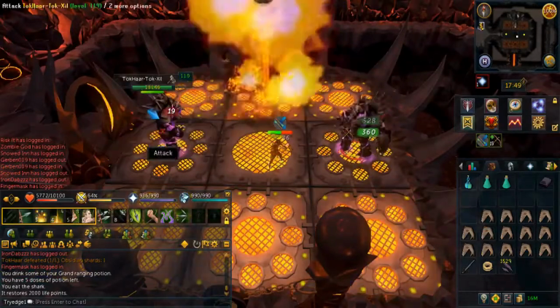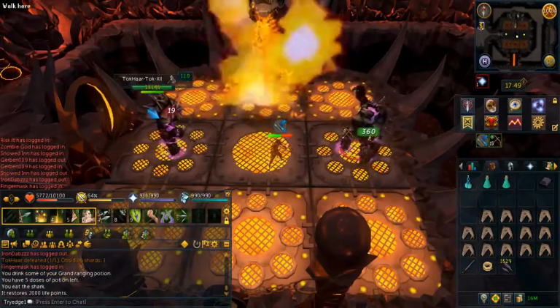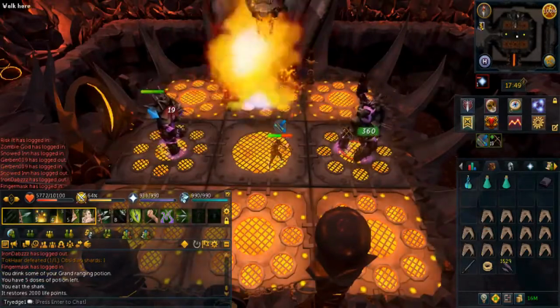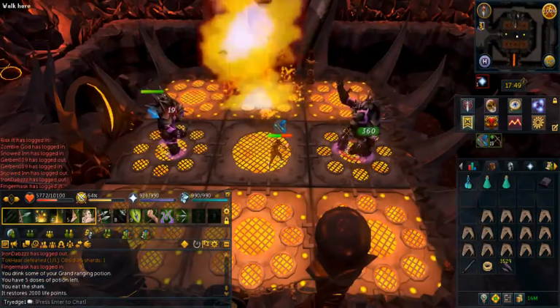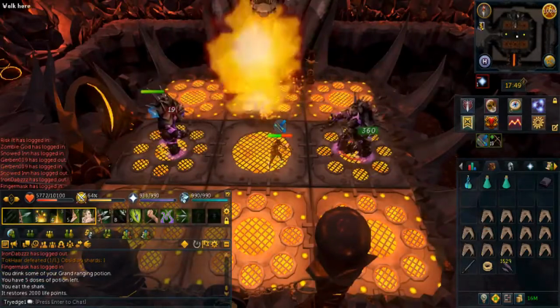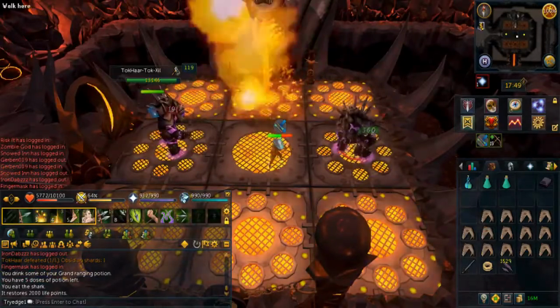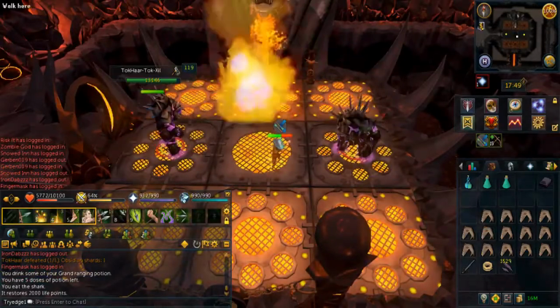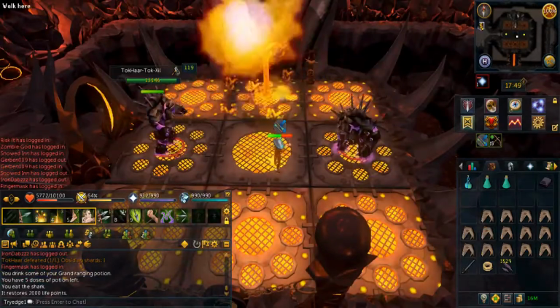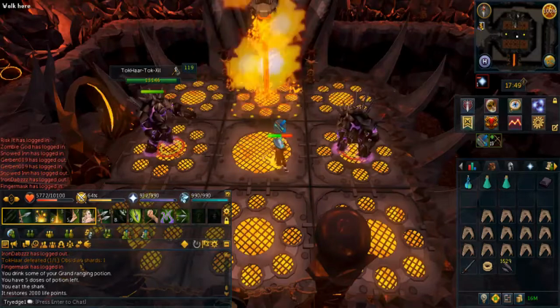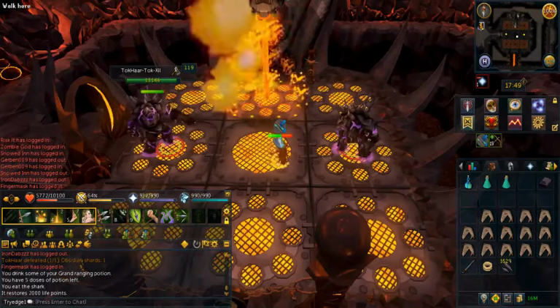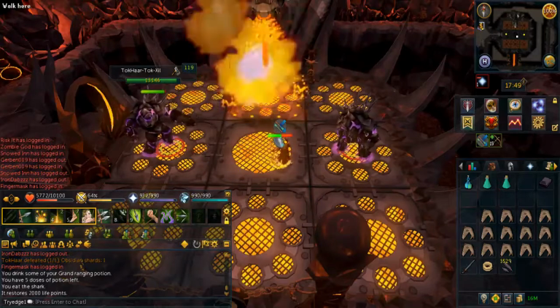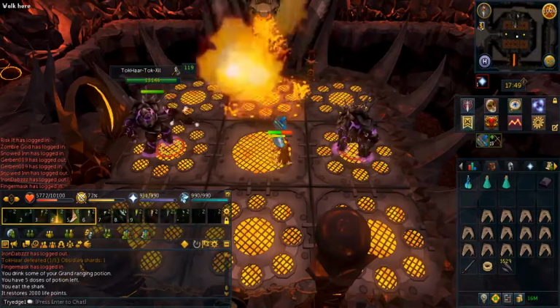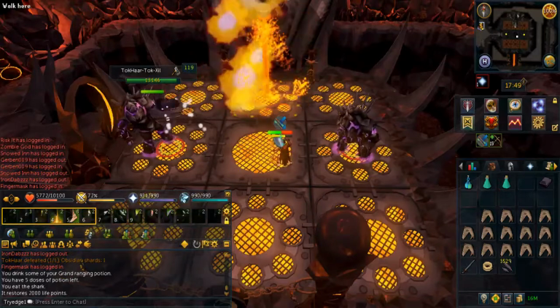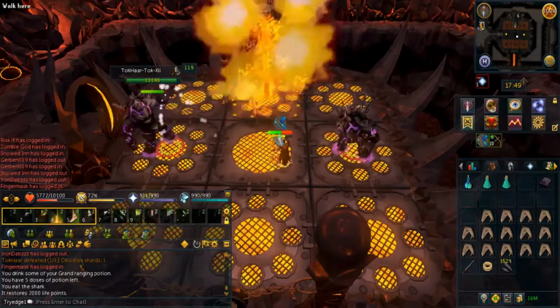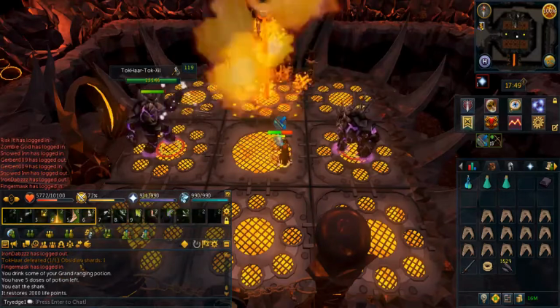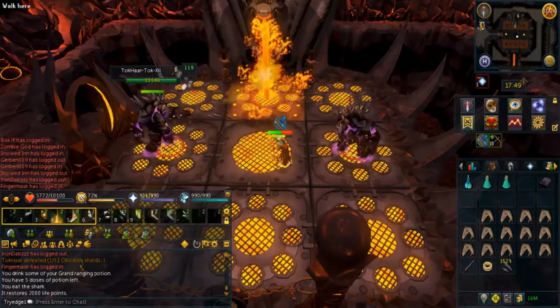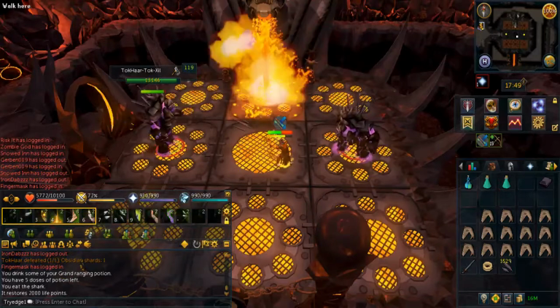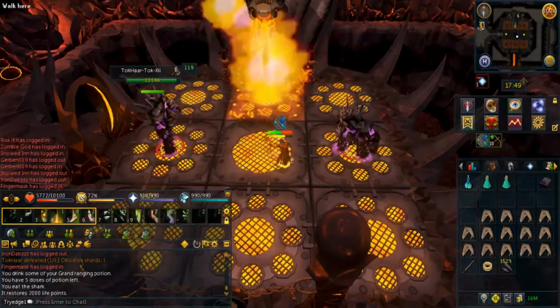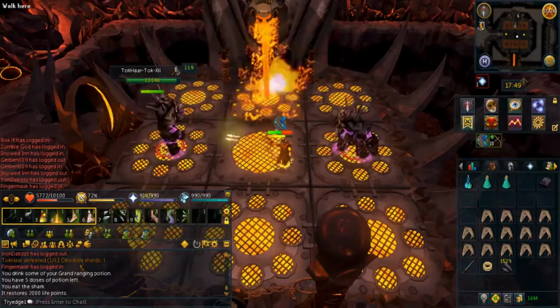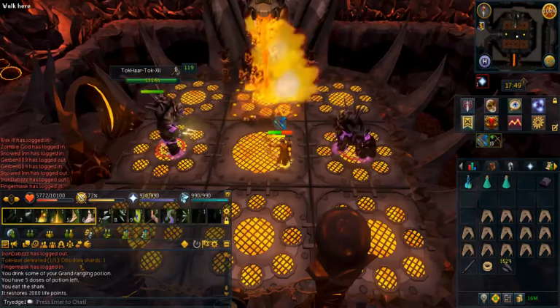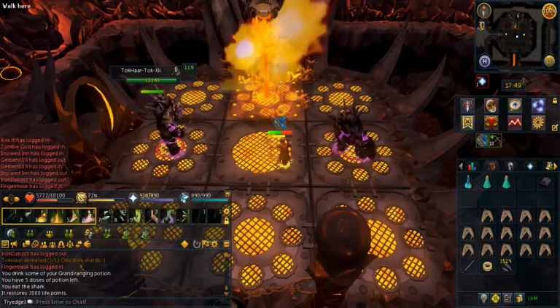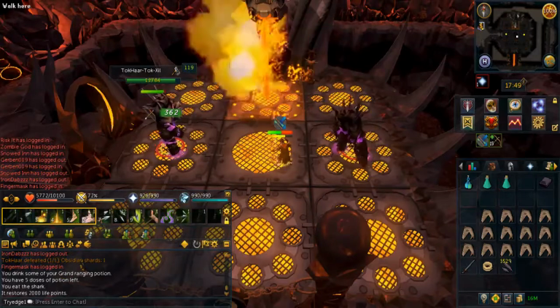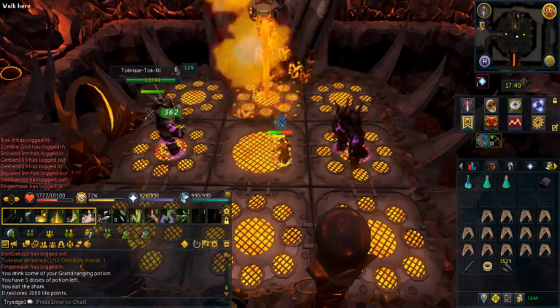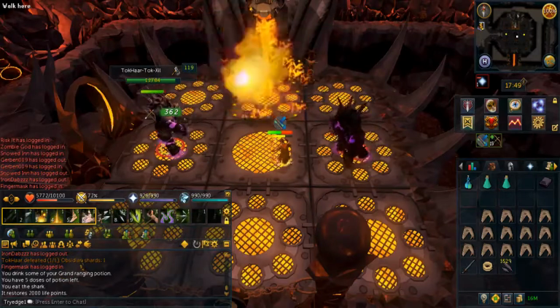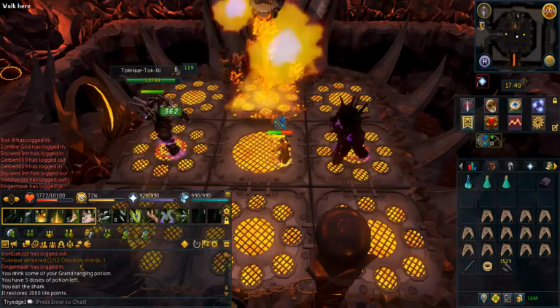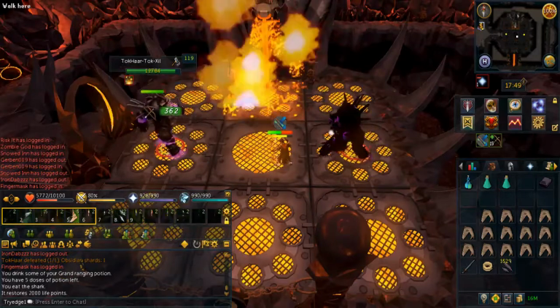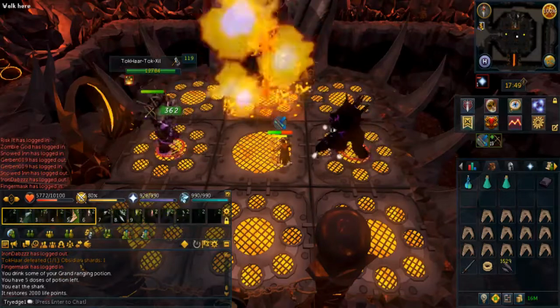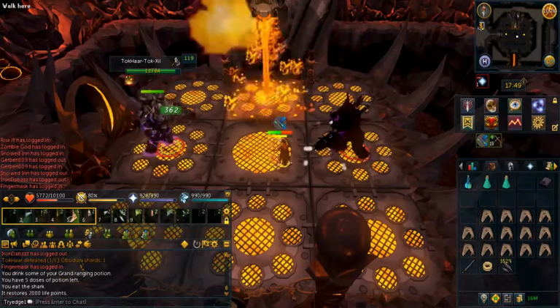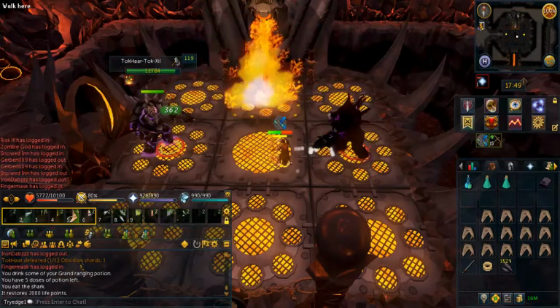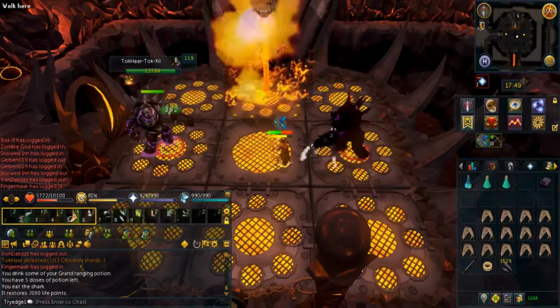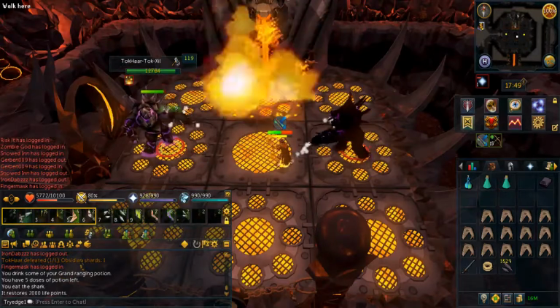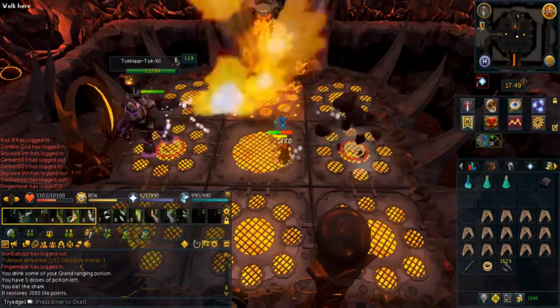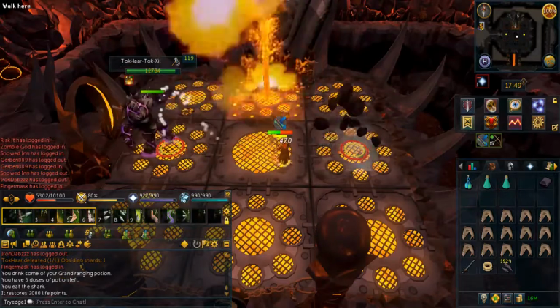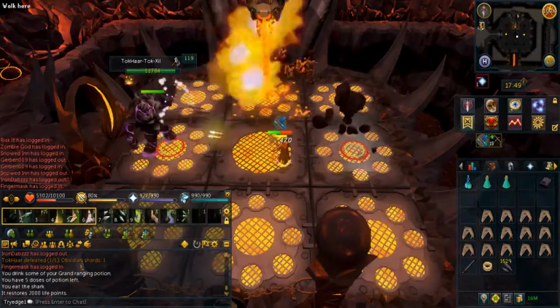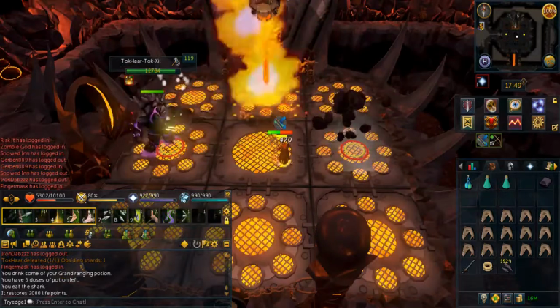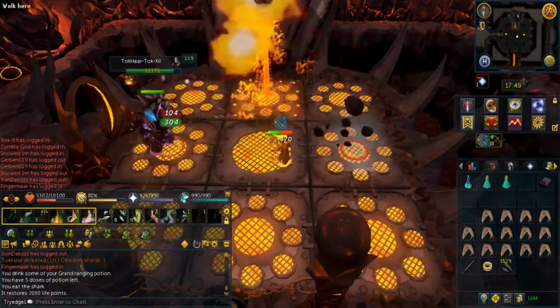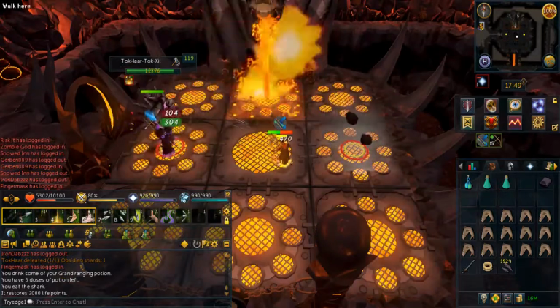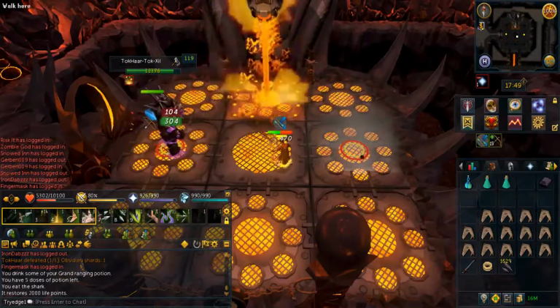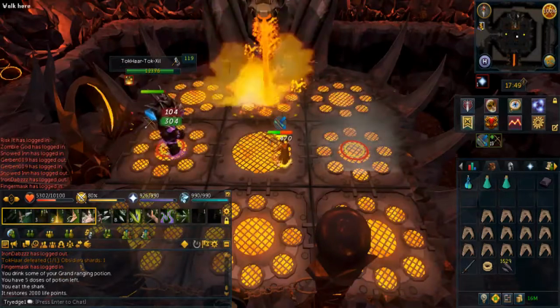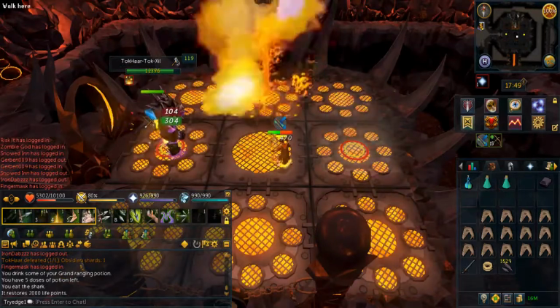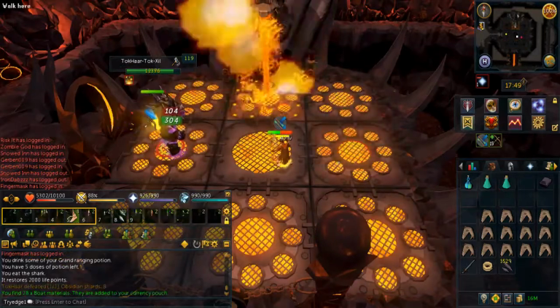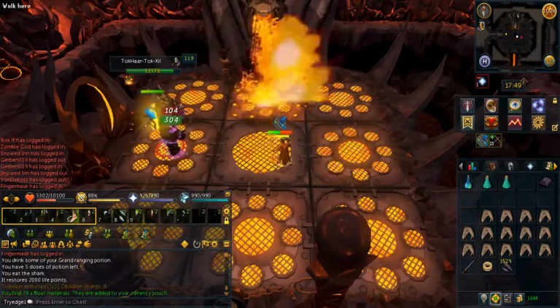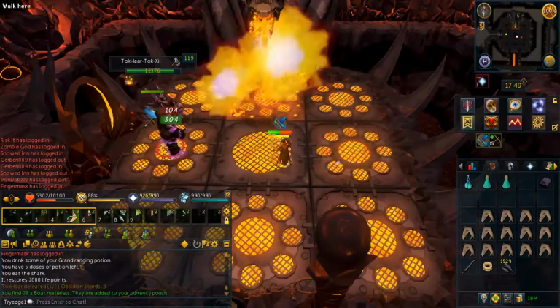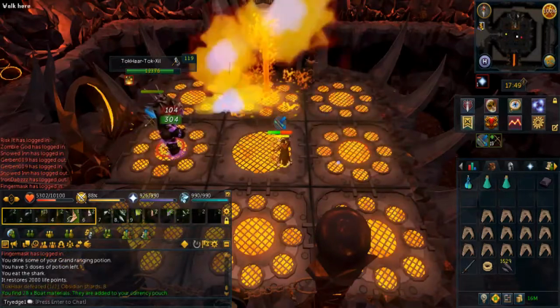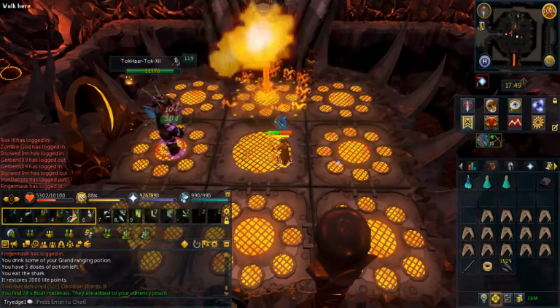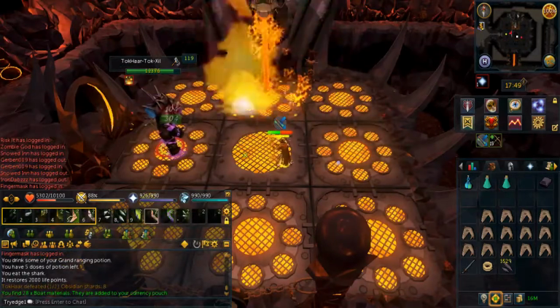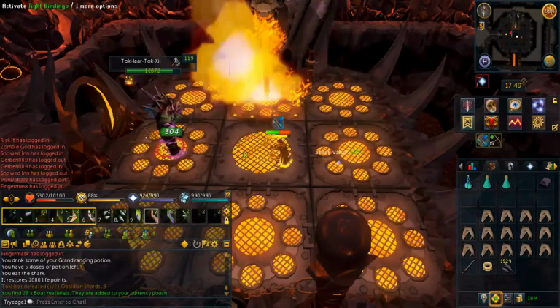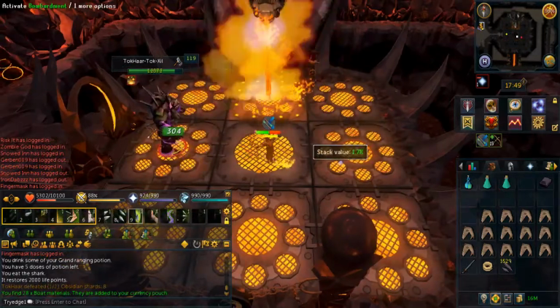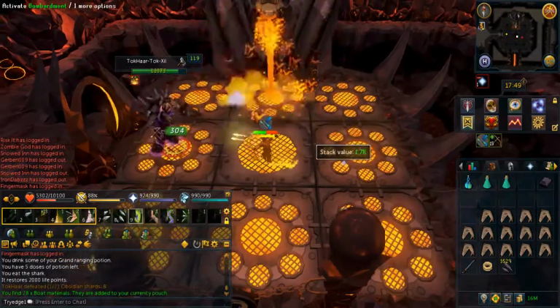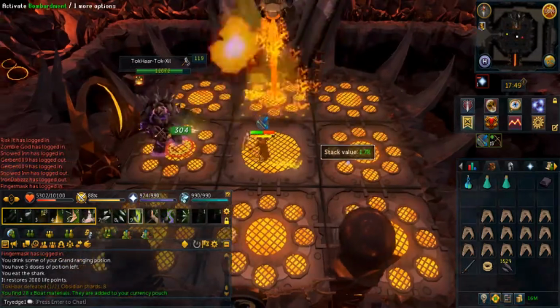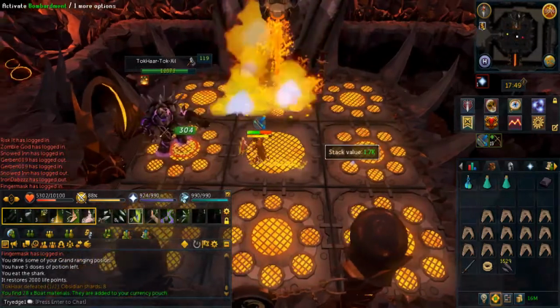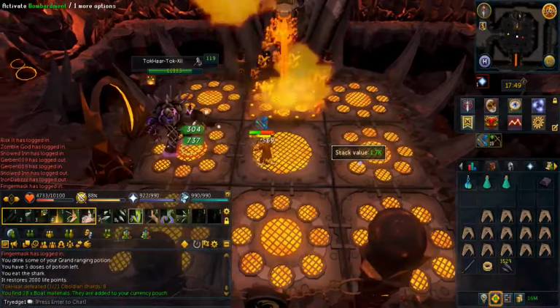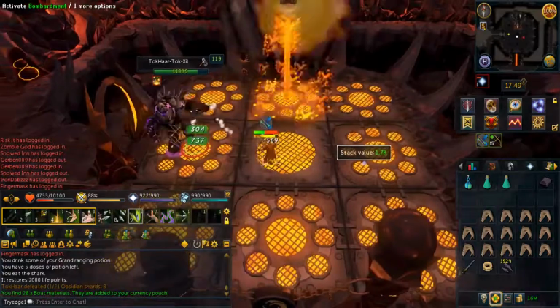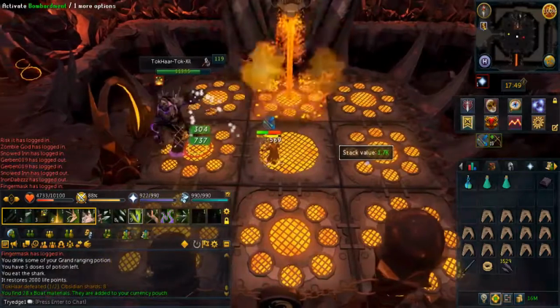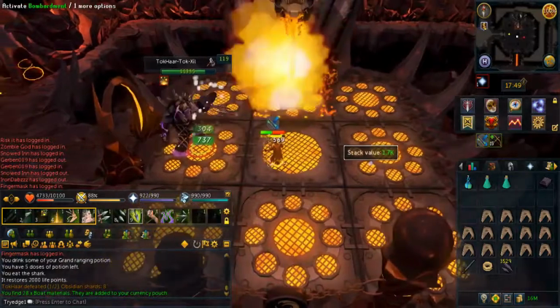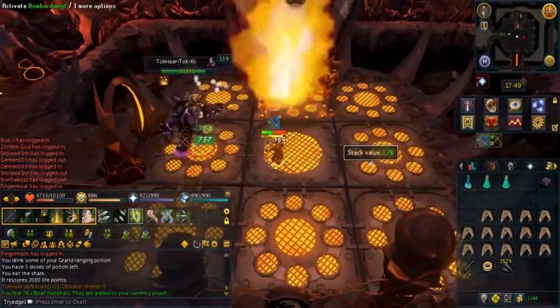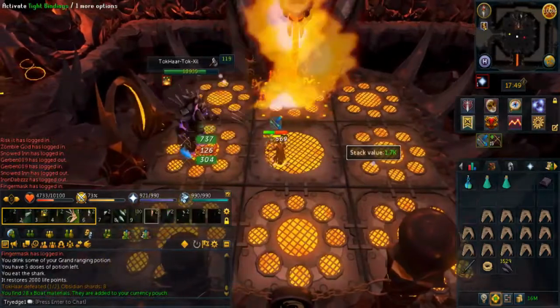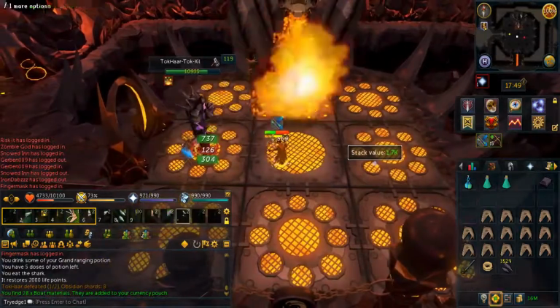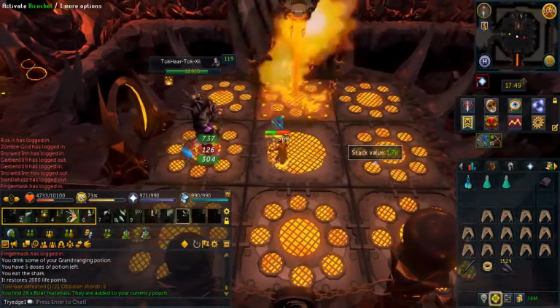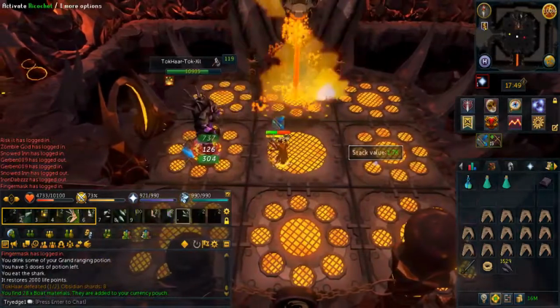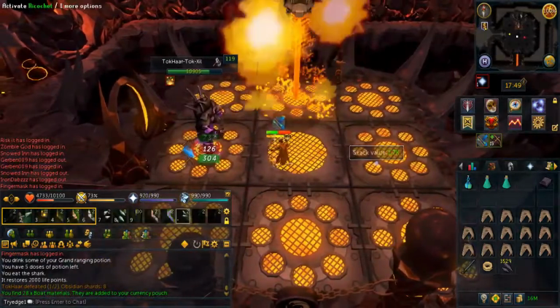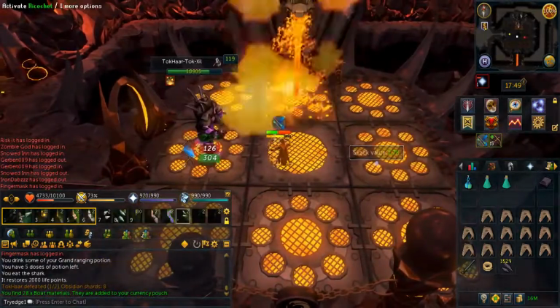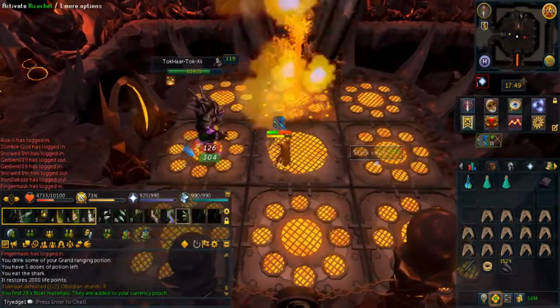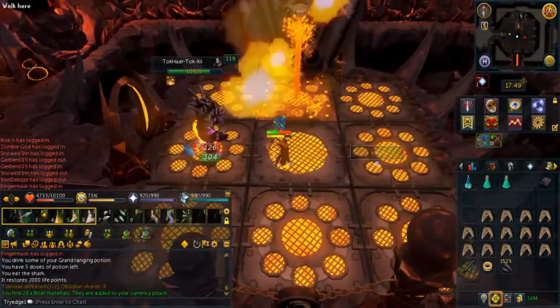Every time you kill an NPC you will get obsidian charms.